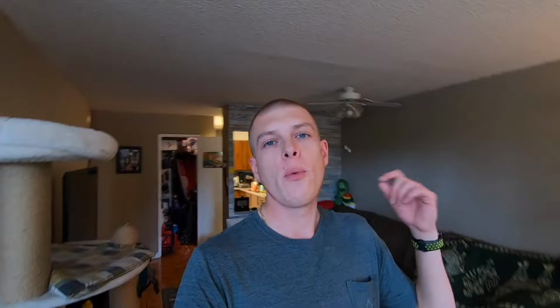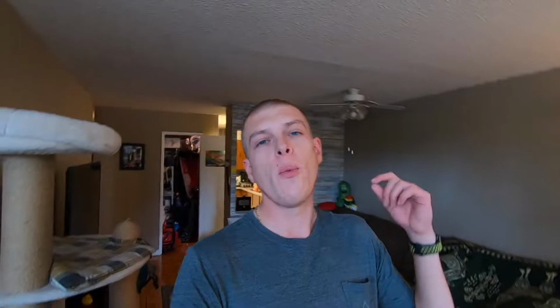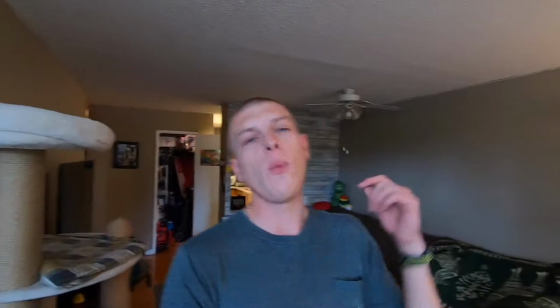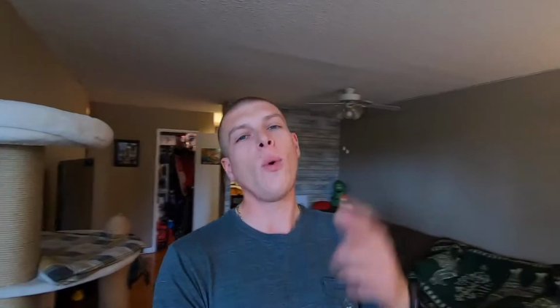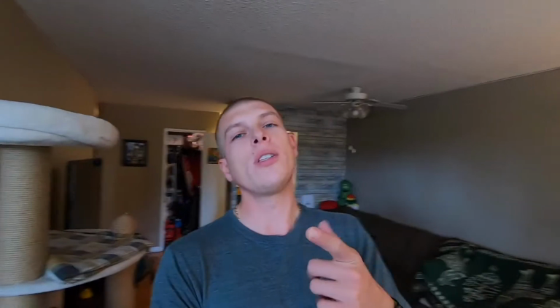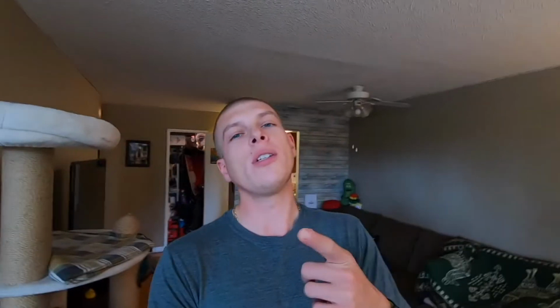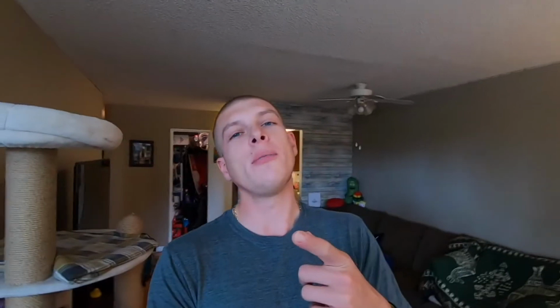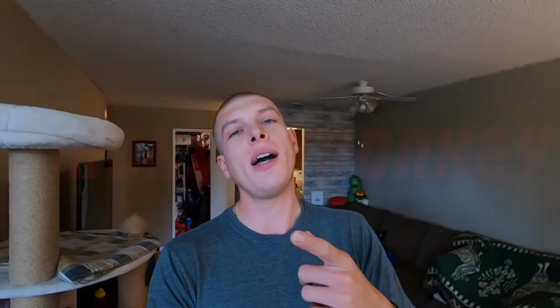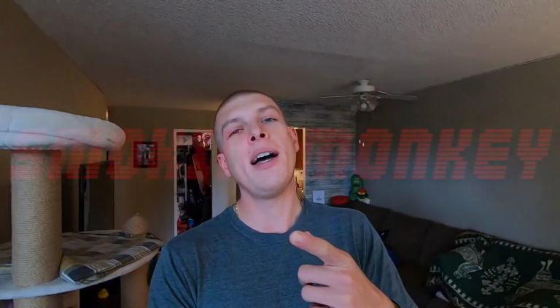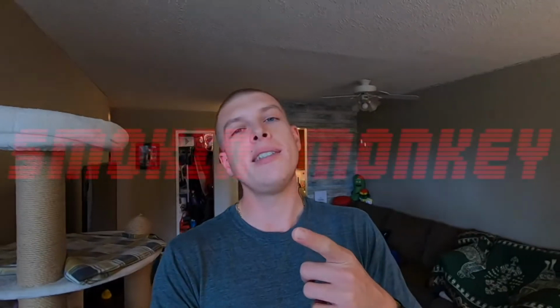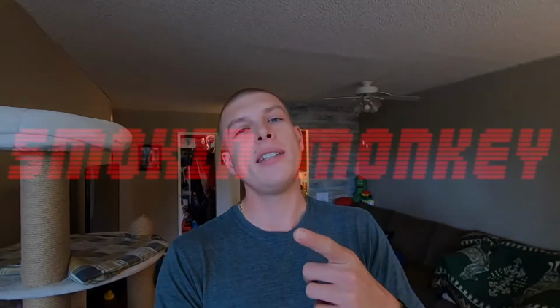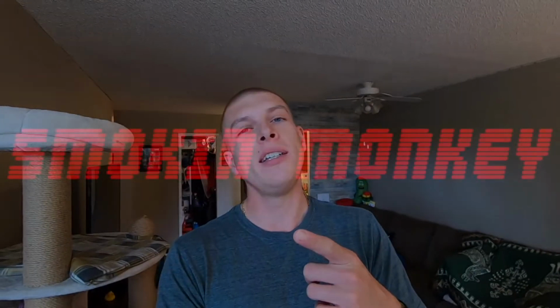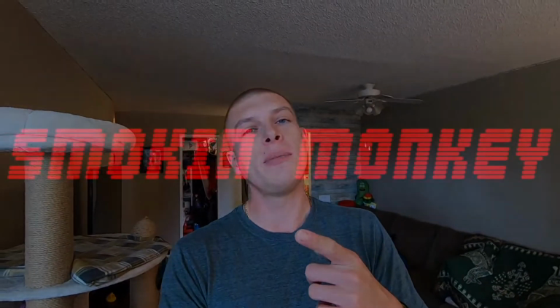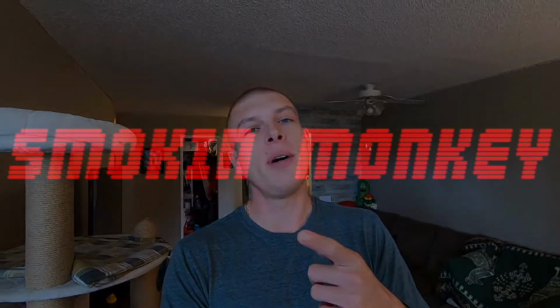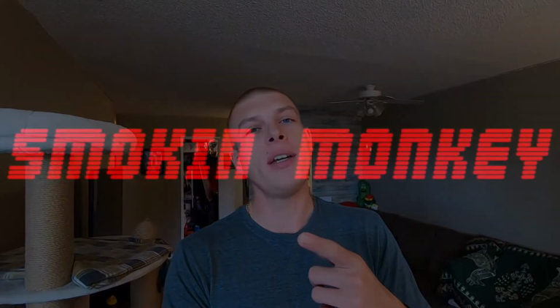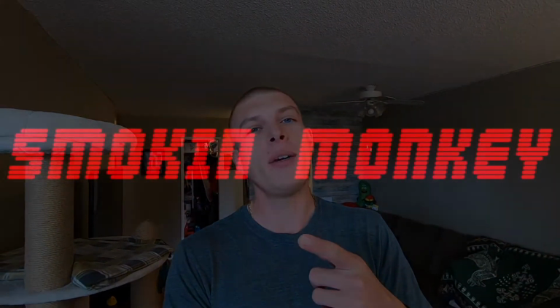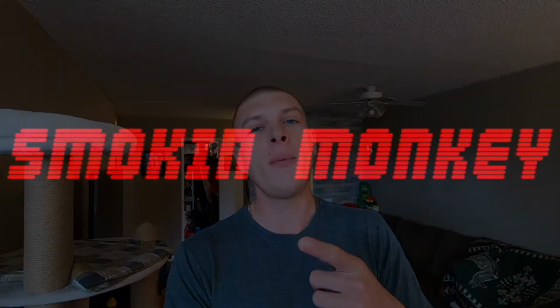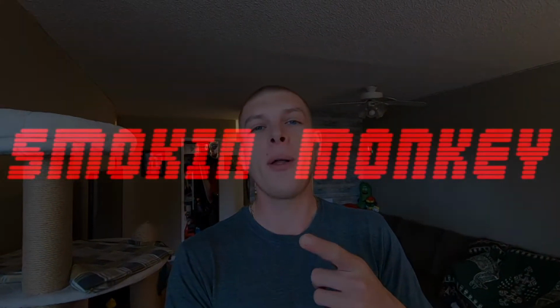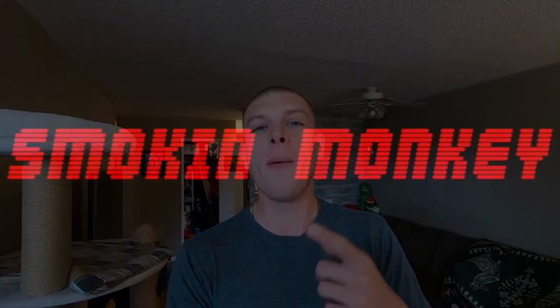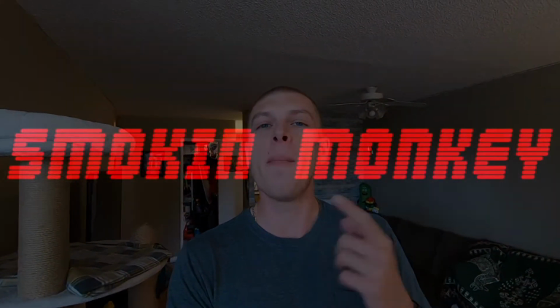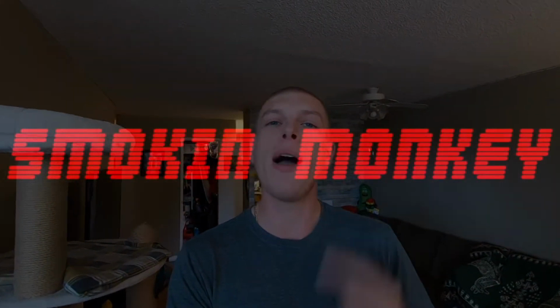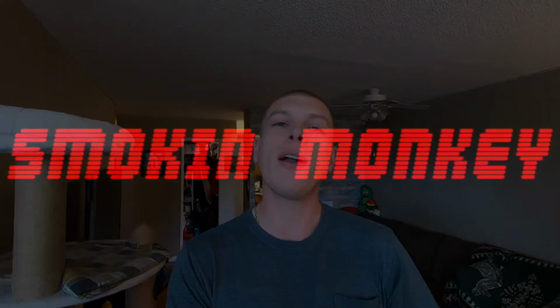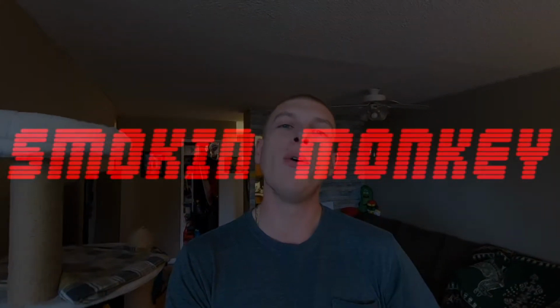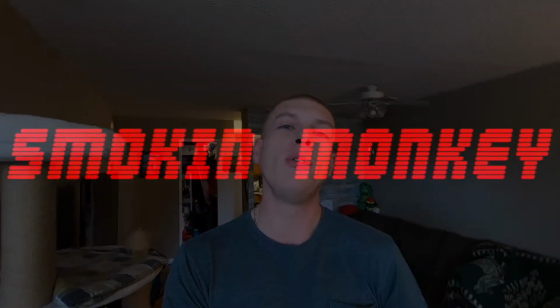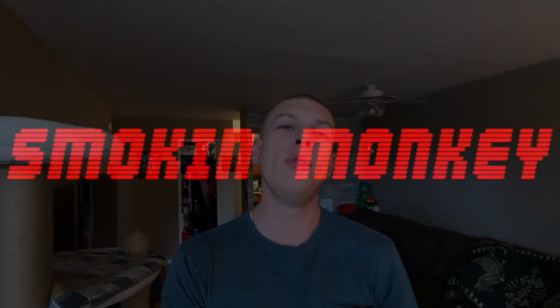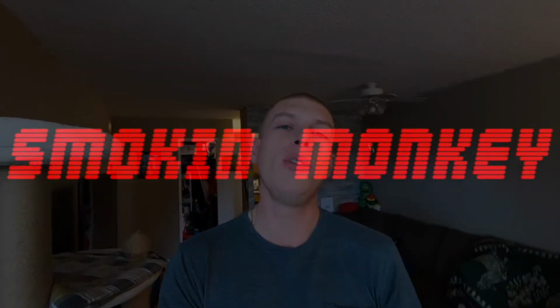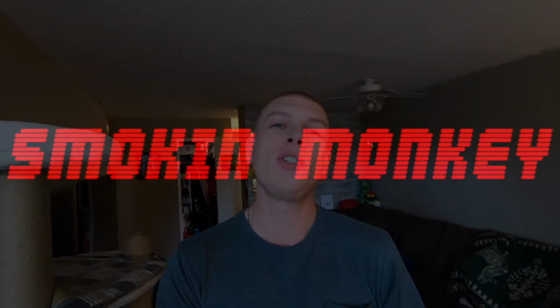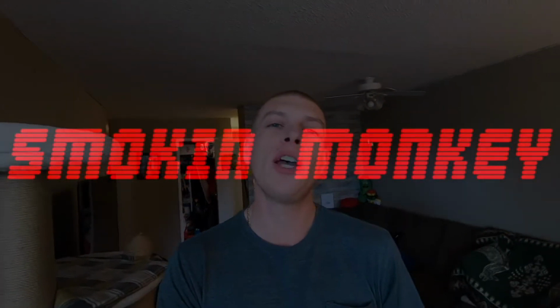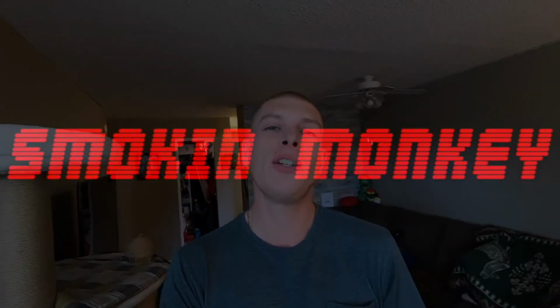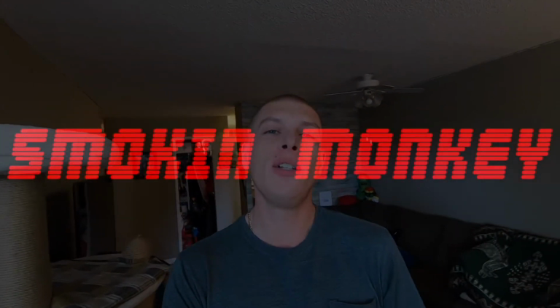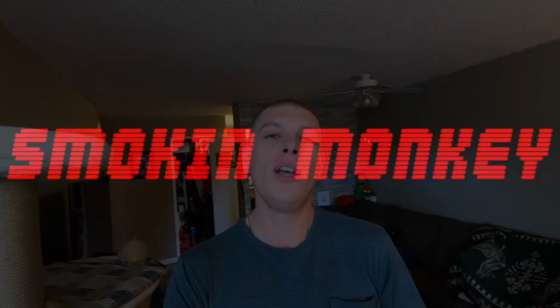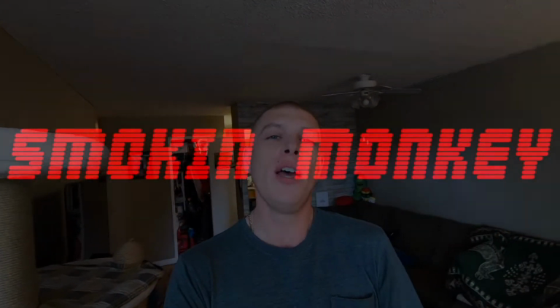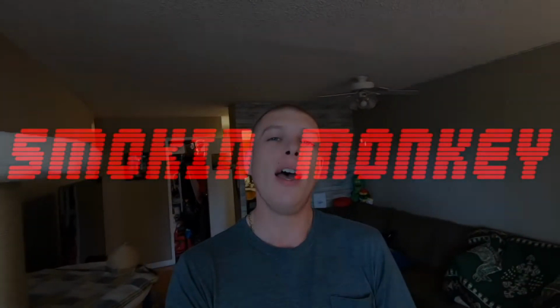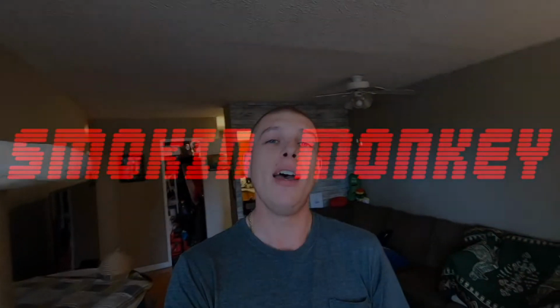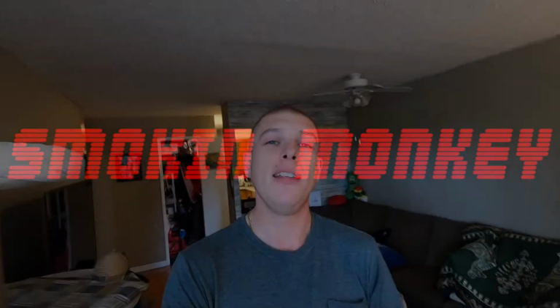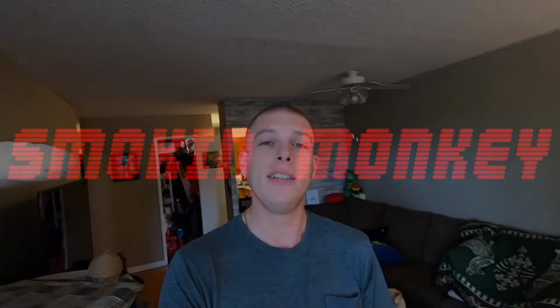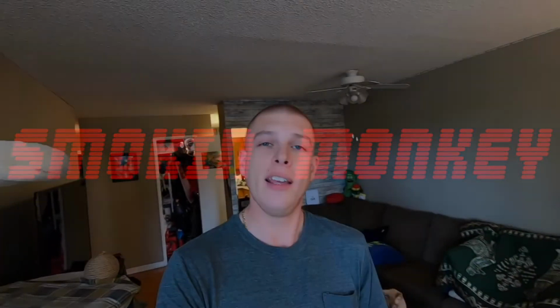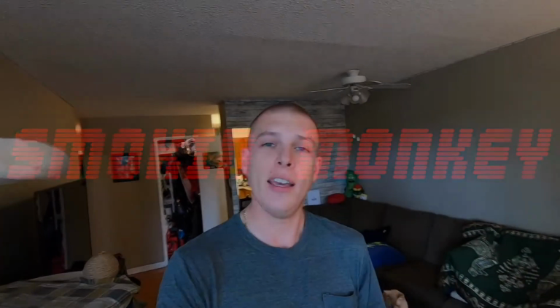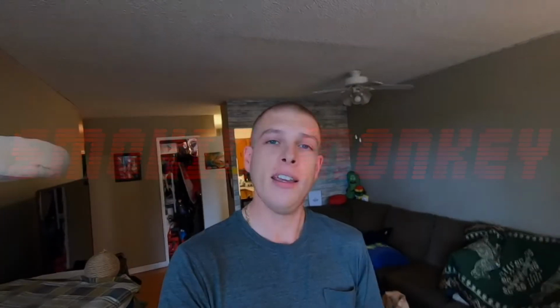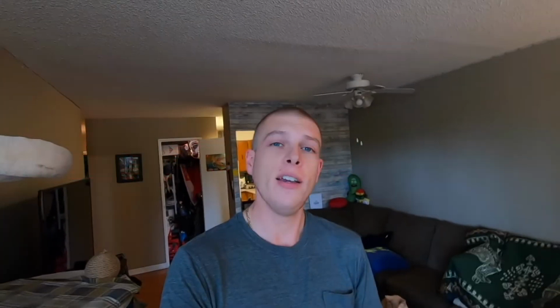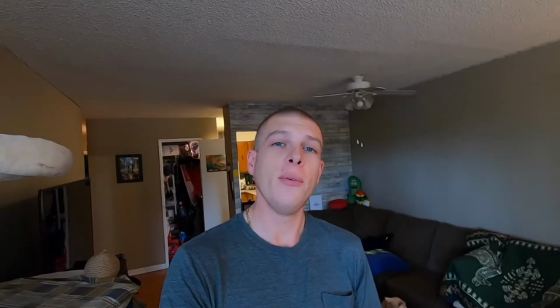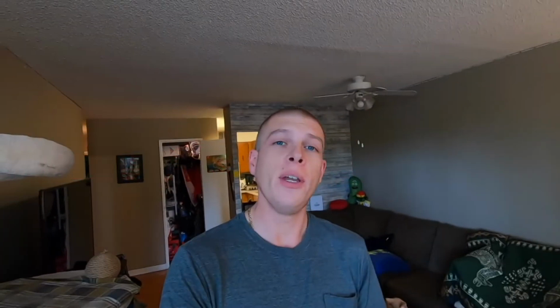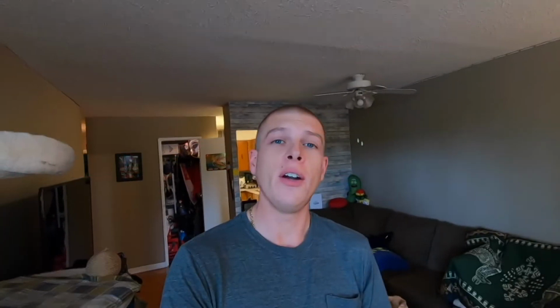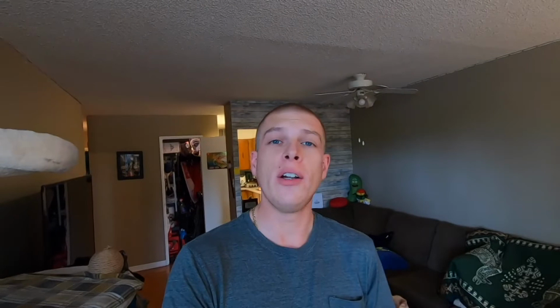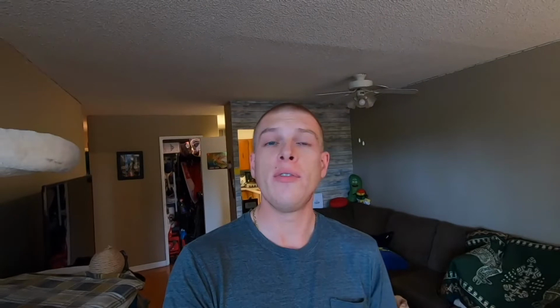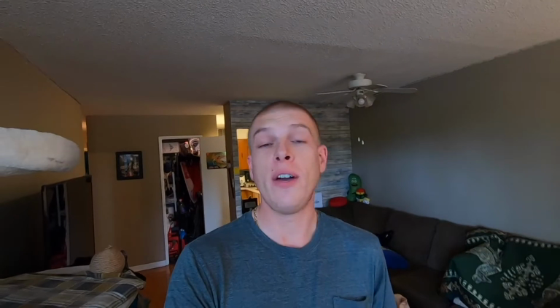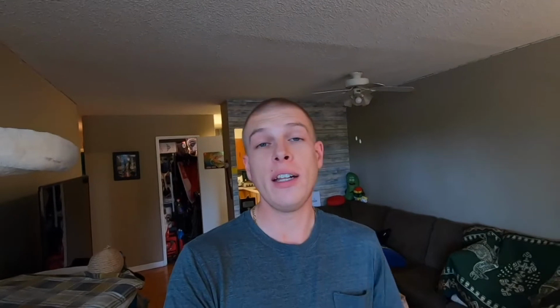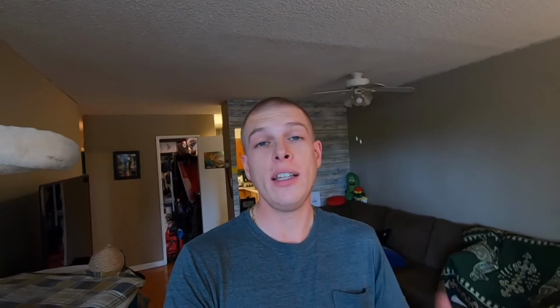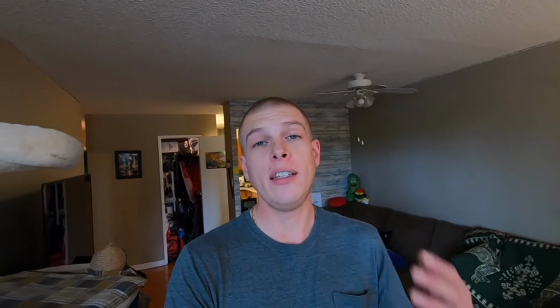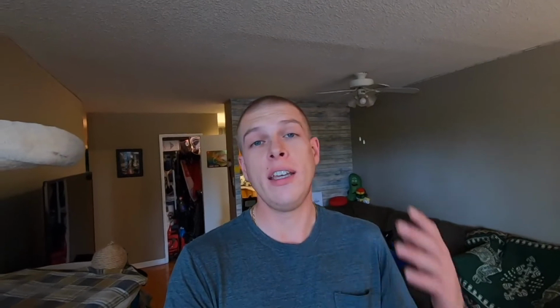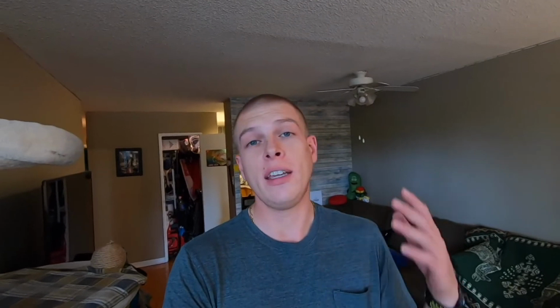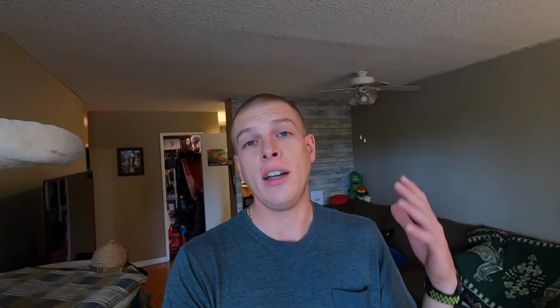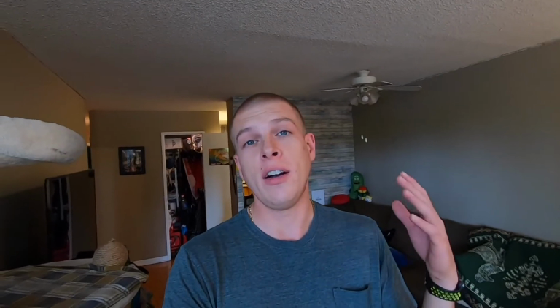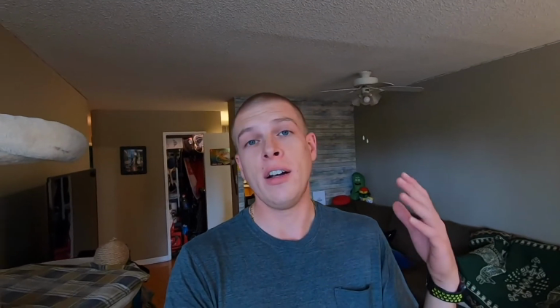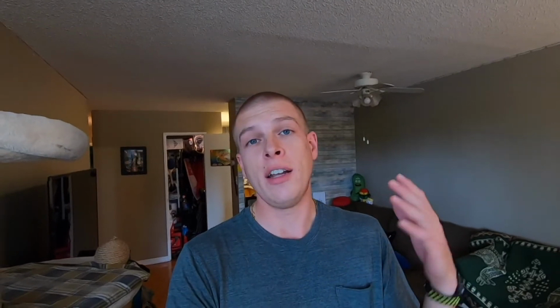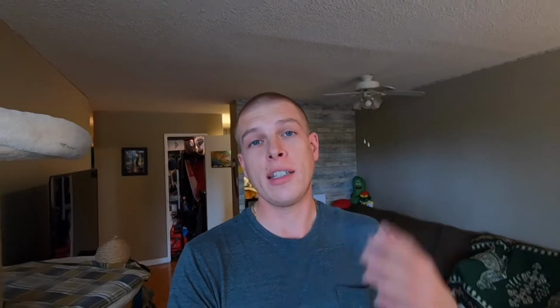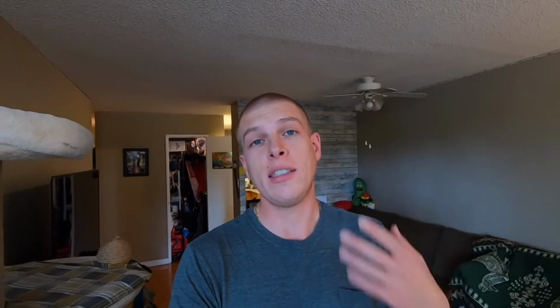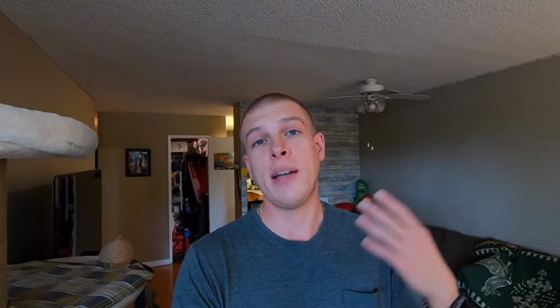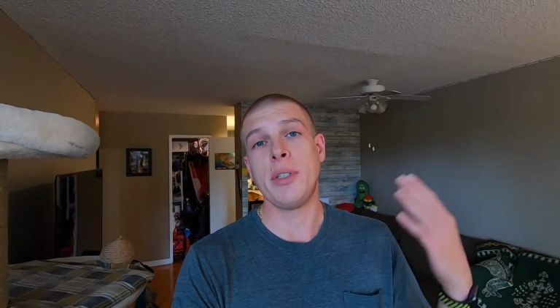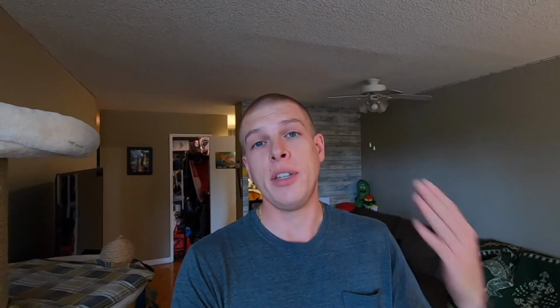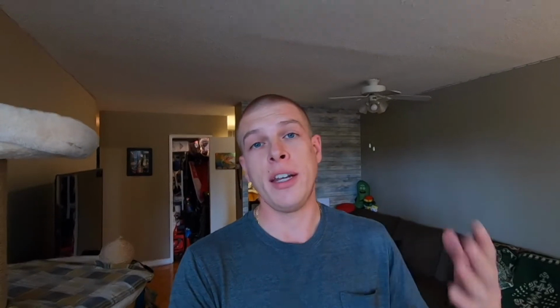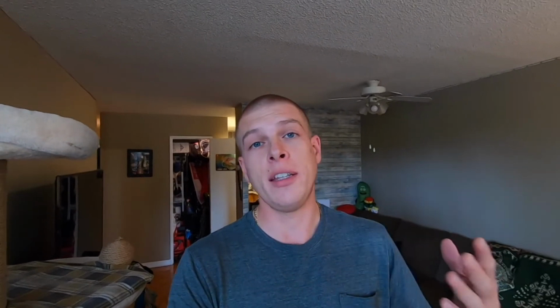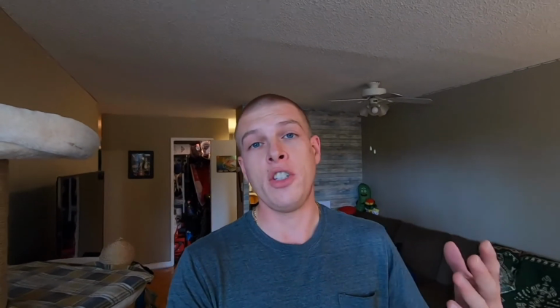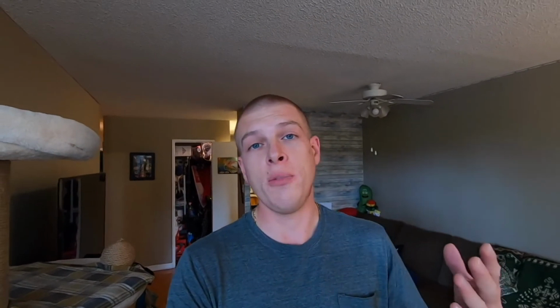What's up guys, it's Mike. Welcome back to the channel and today we are finally taking our next steps to getting the Jeep back on the road.